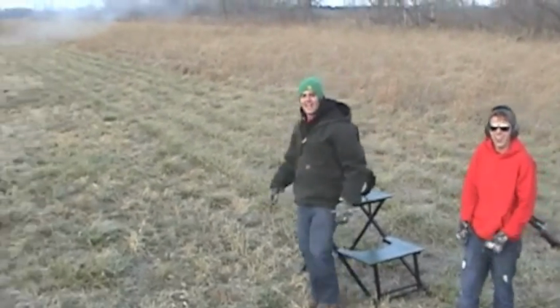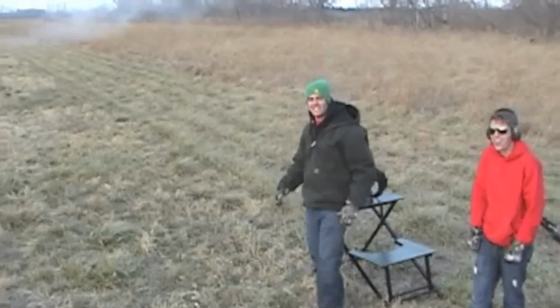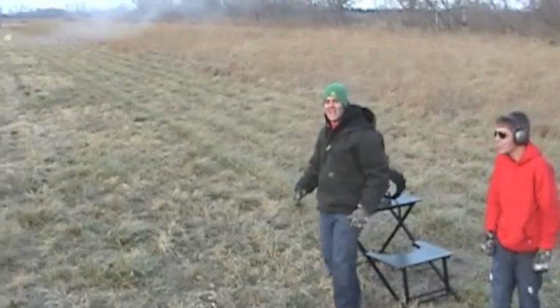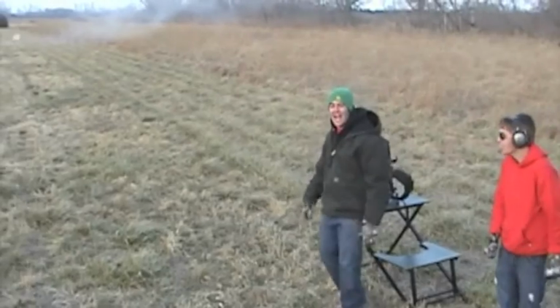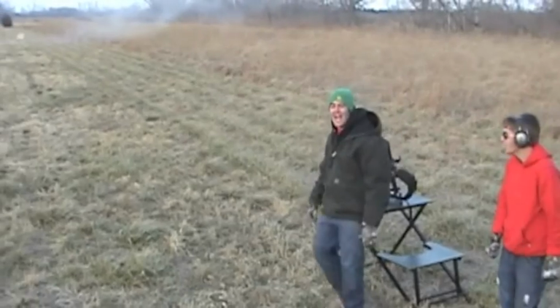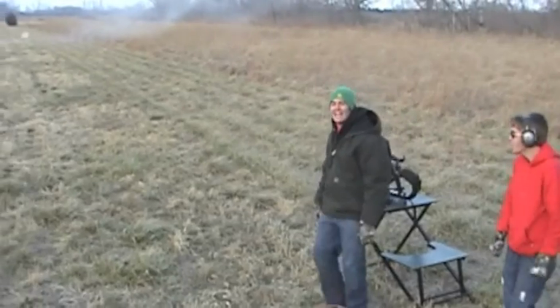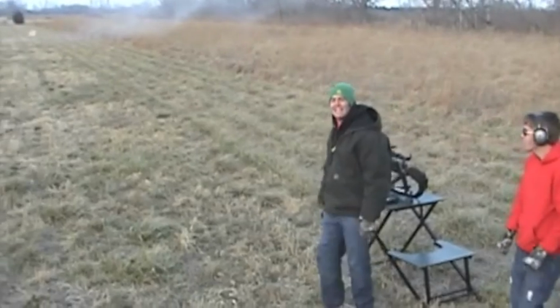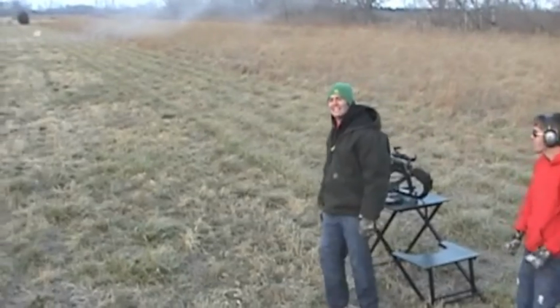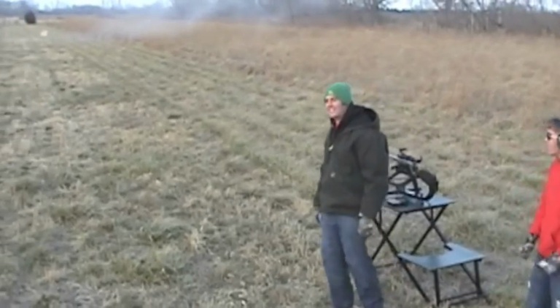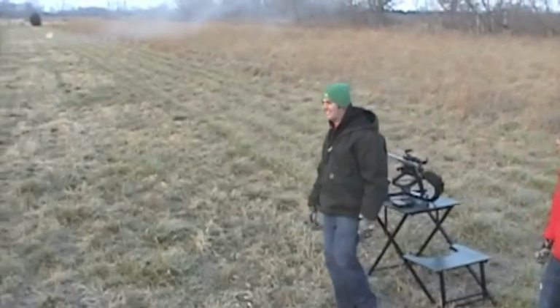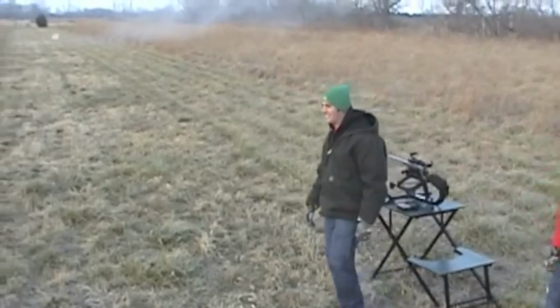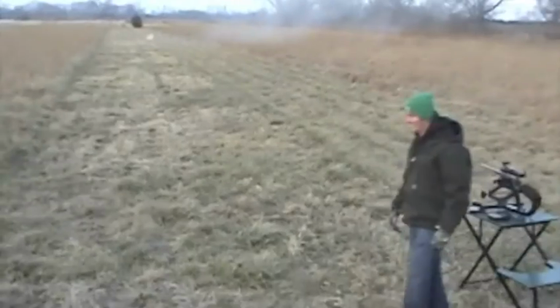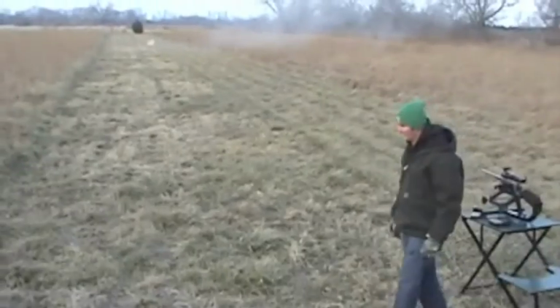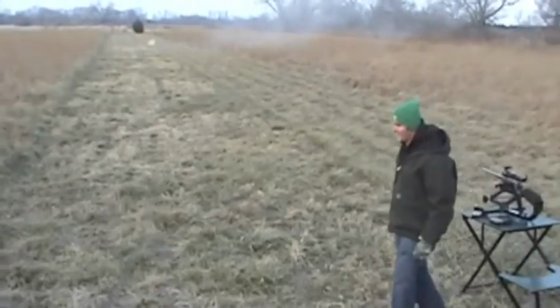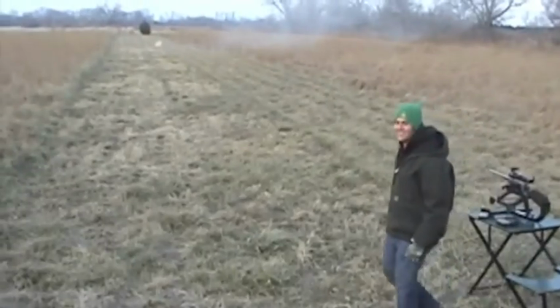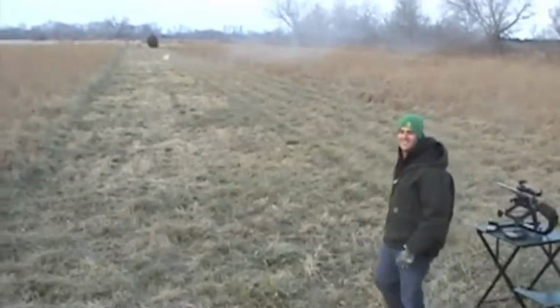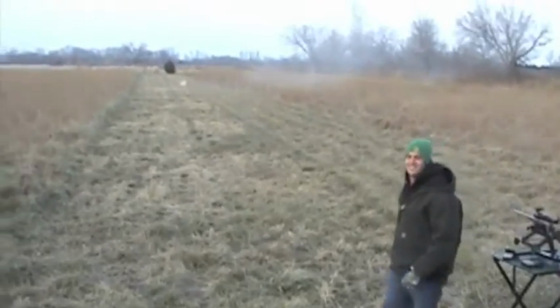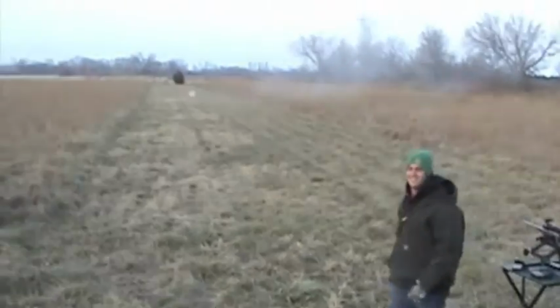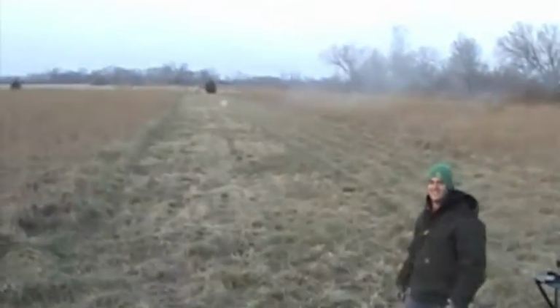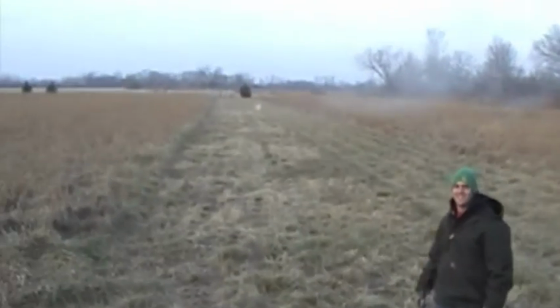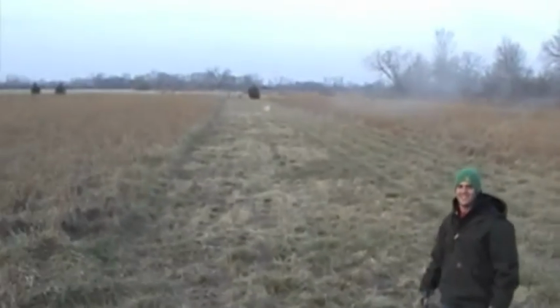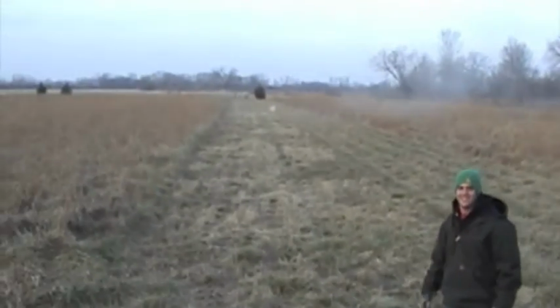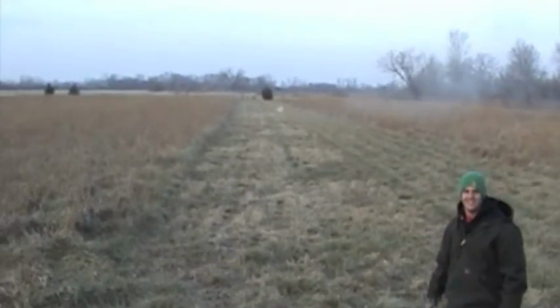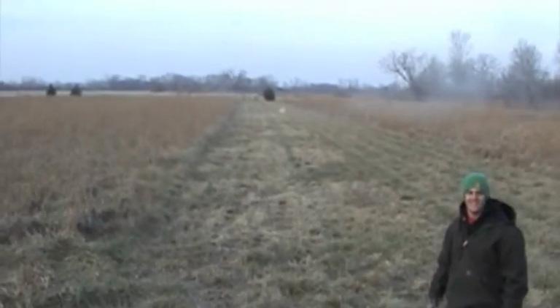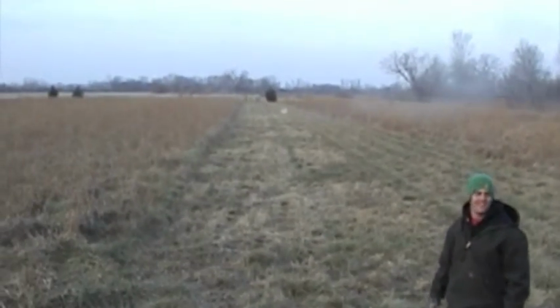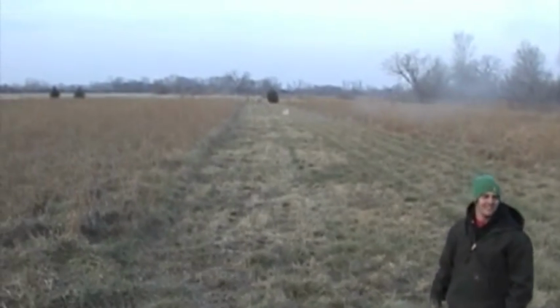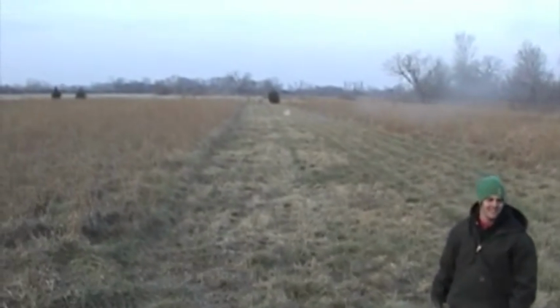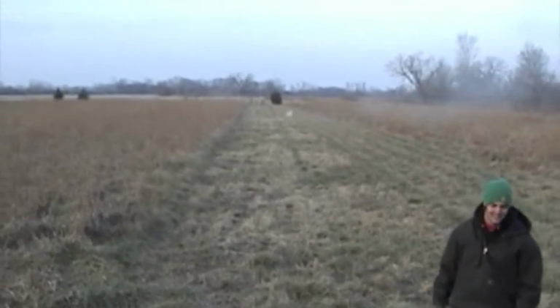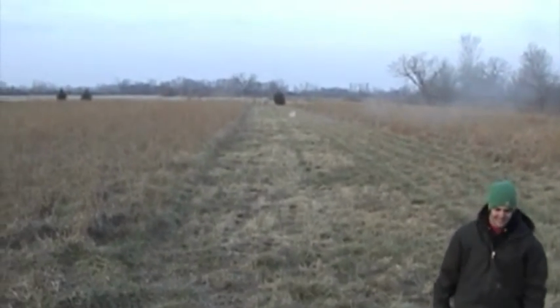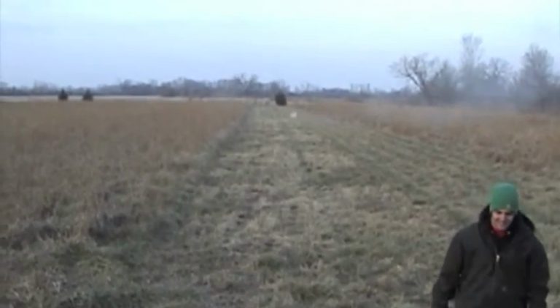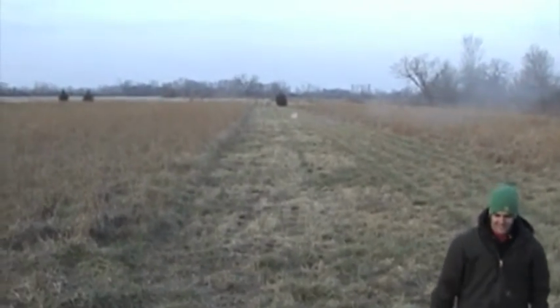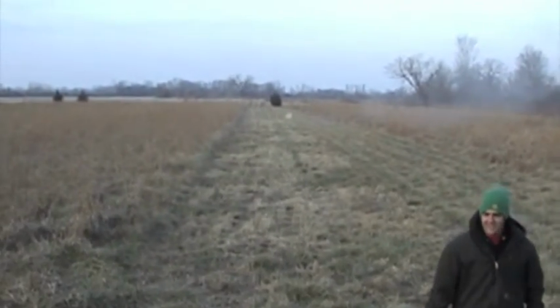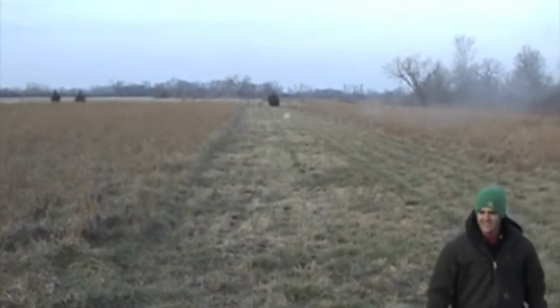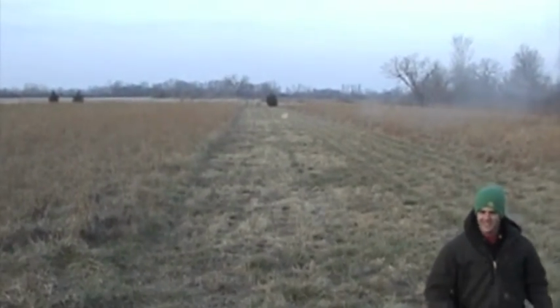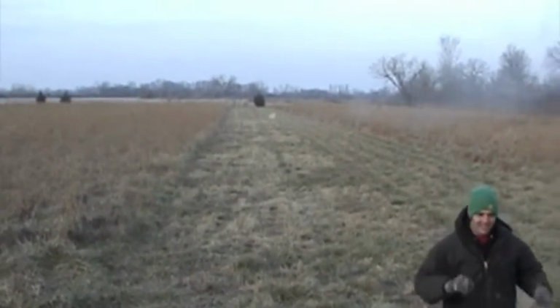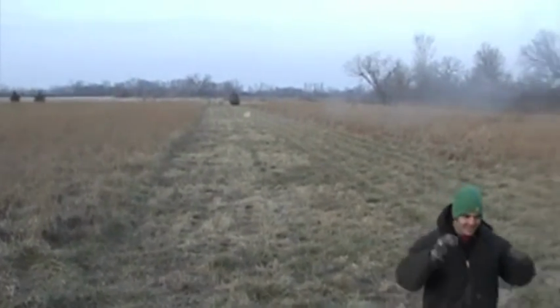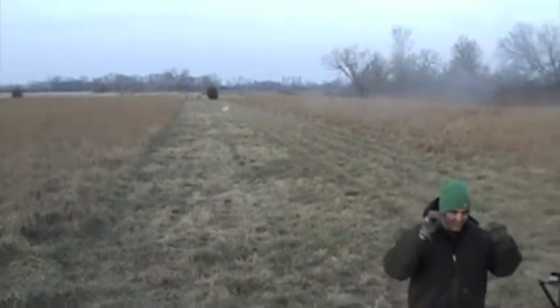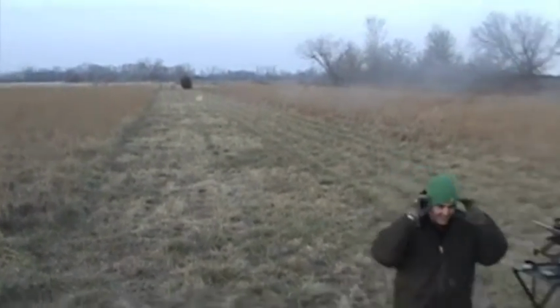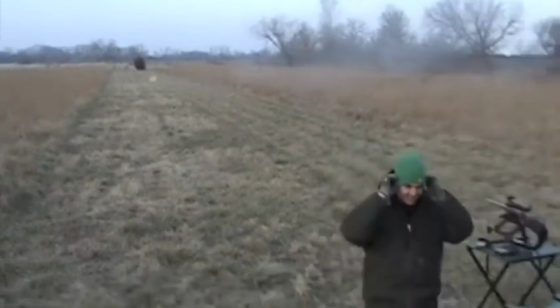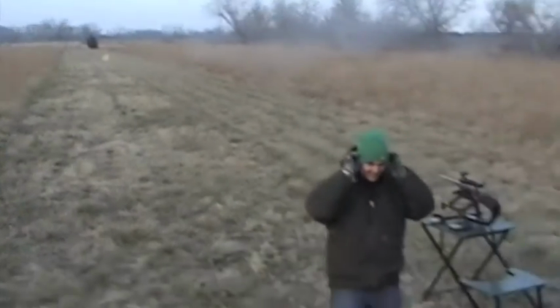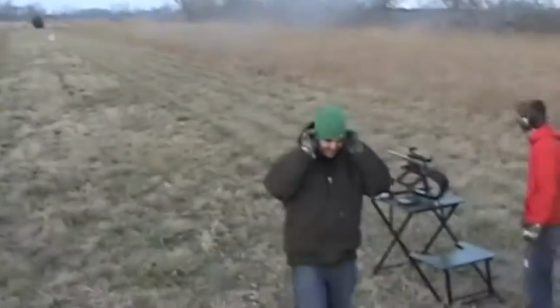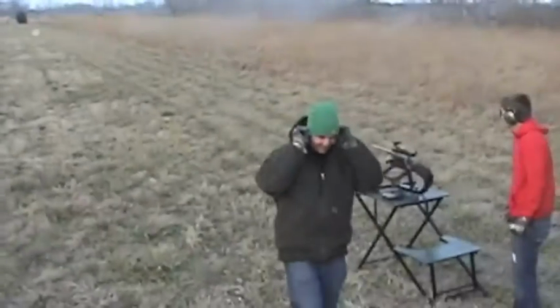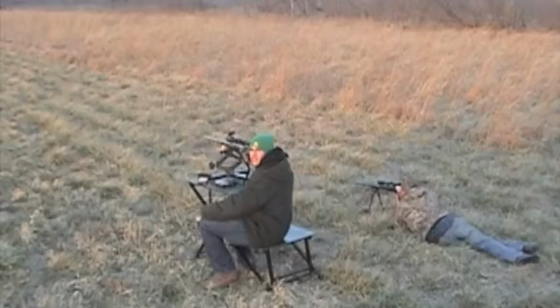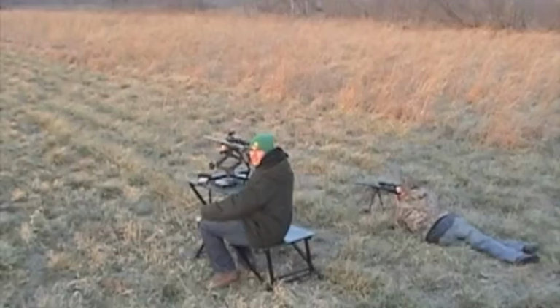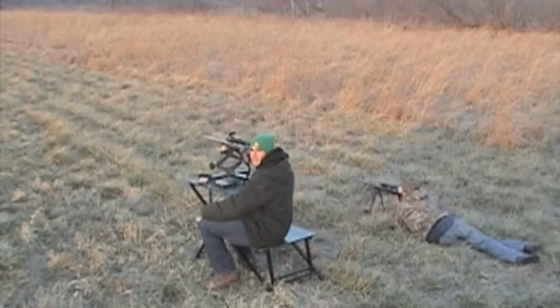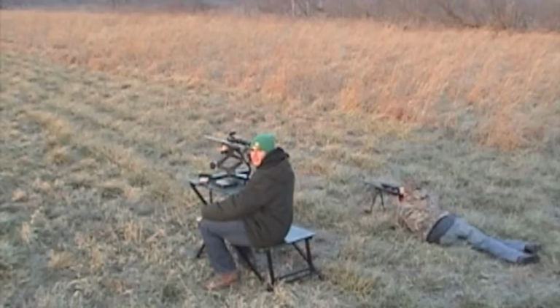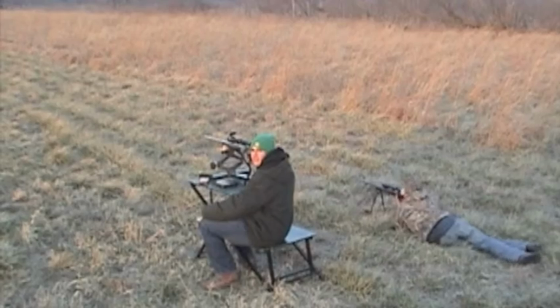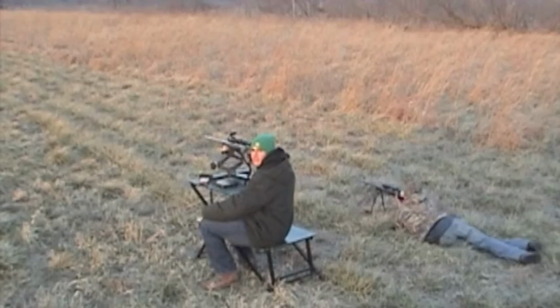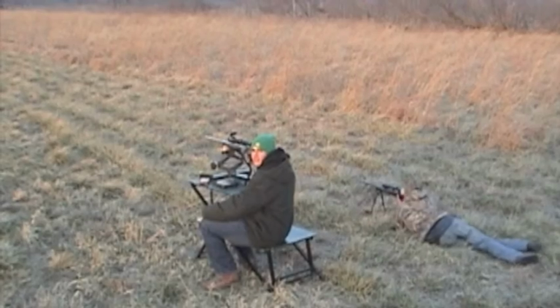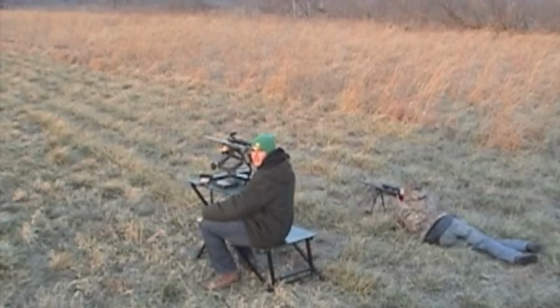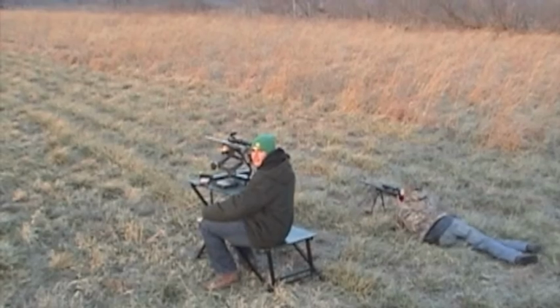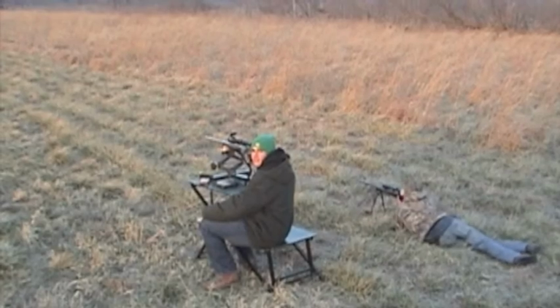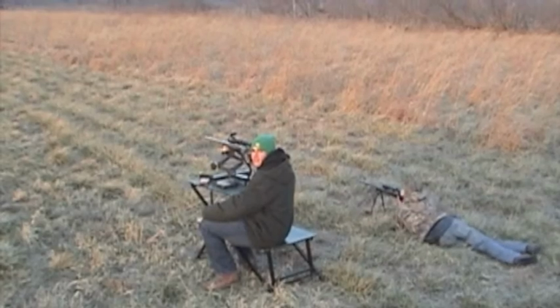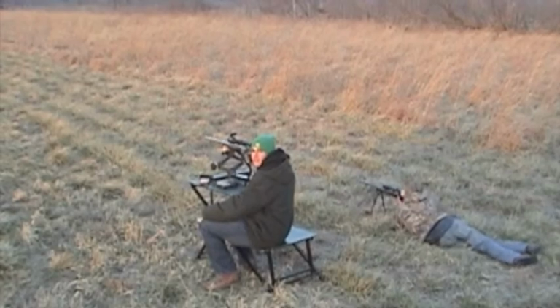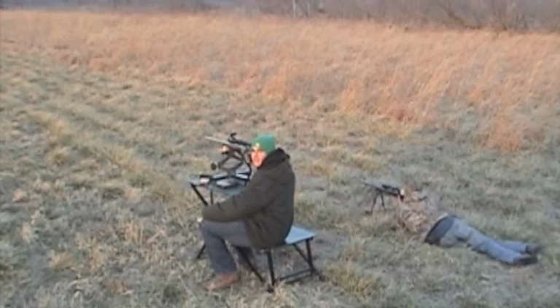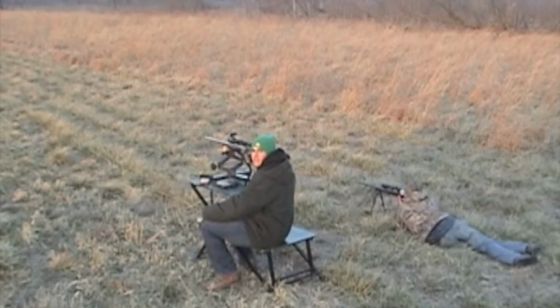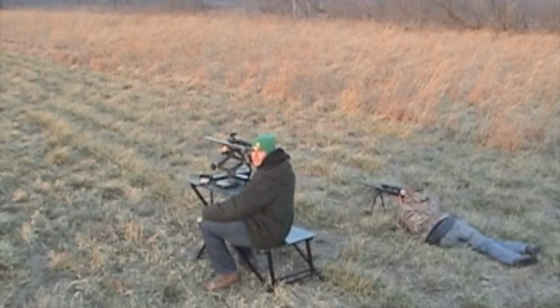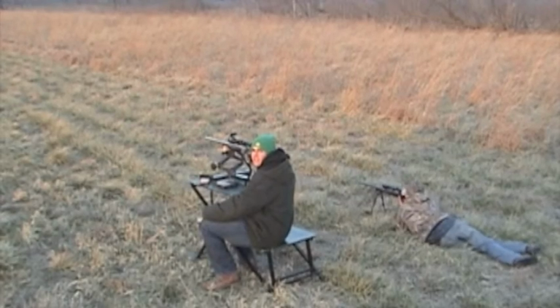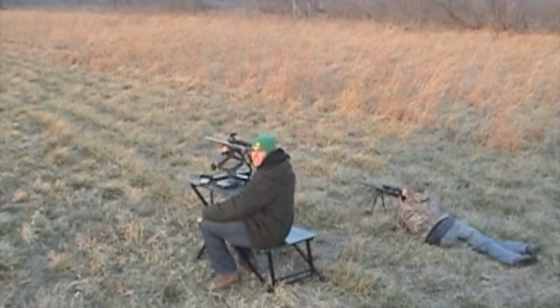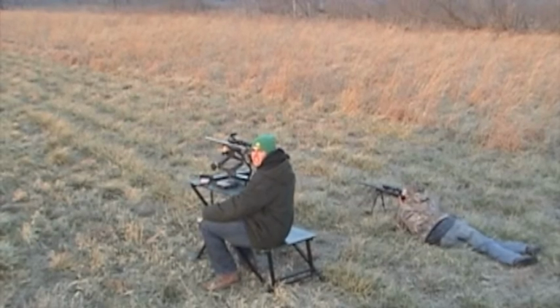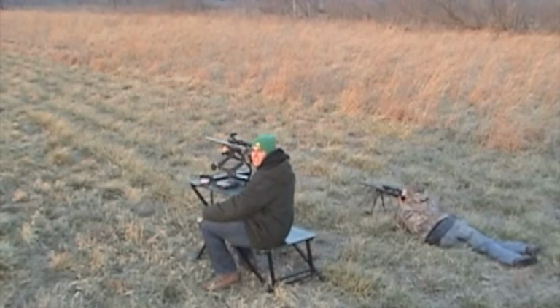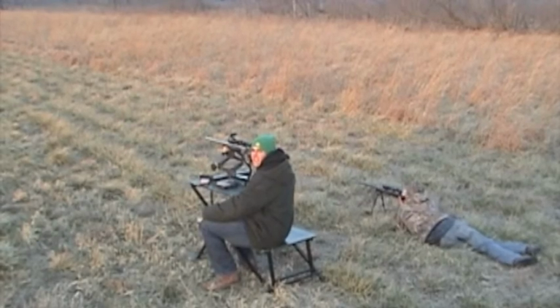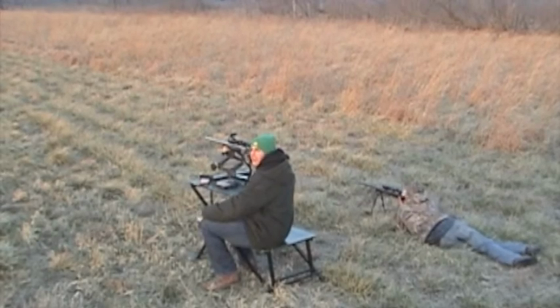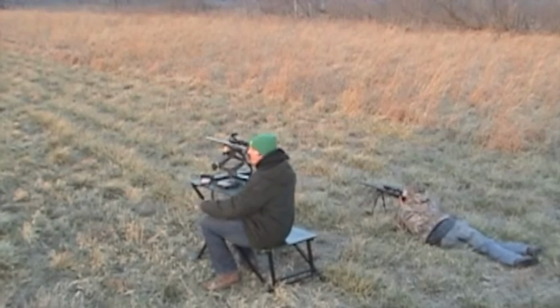Hand shot. Yes sir. Wow. Check this out.